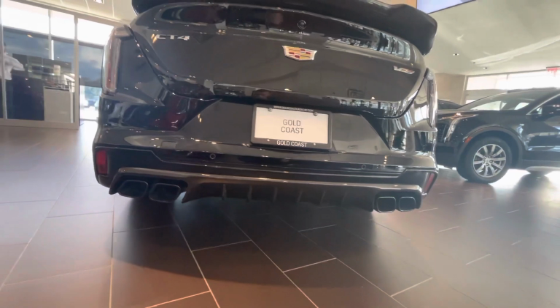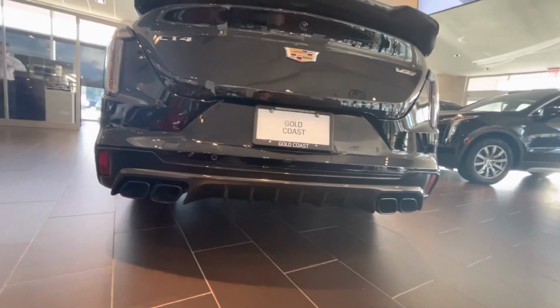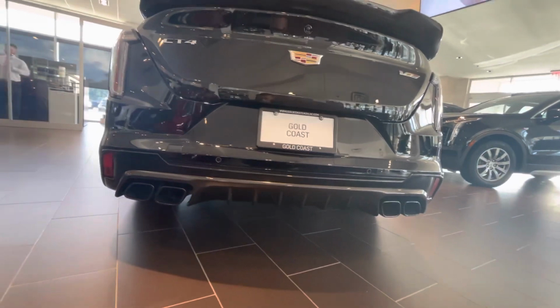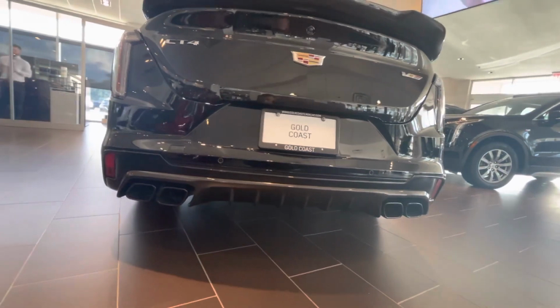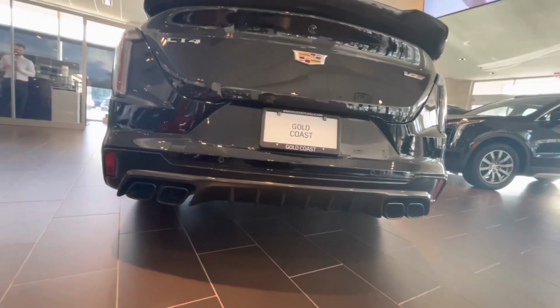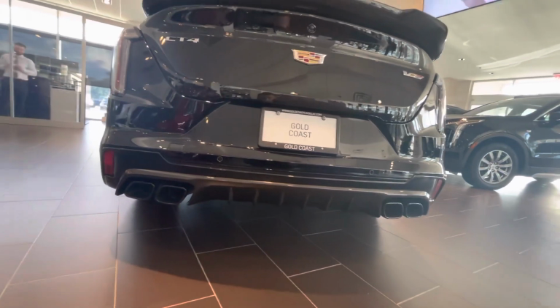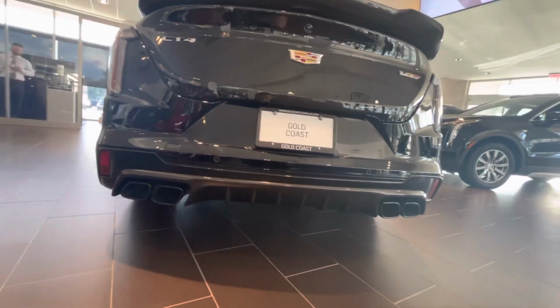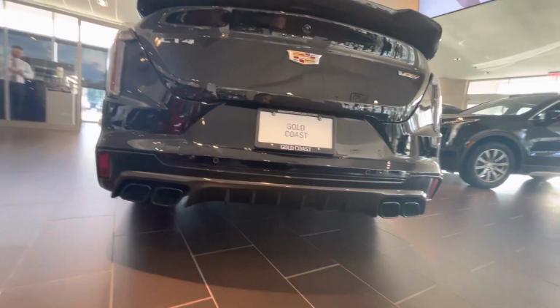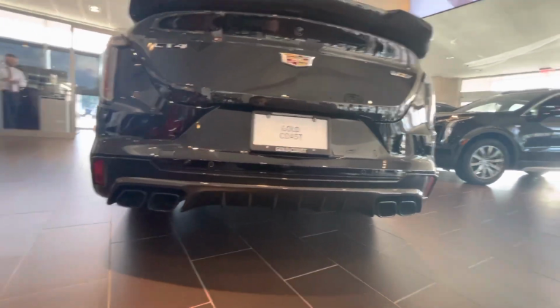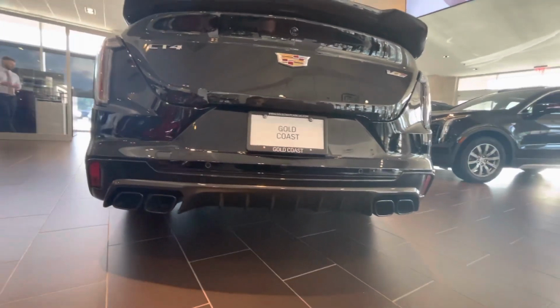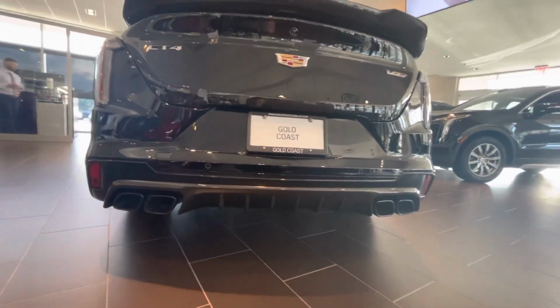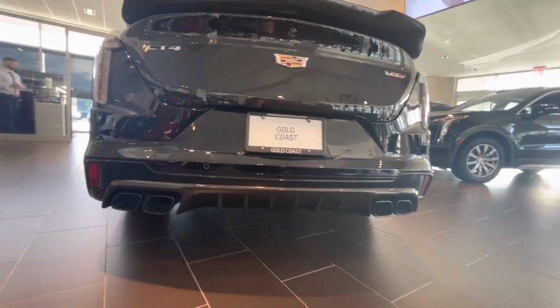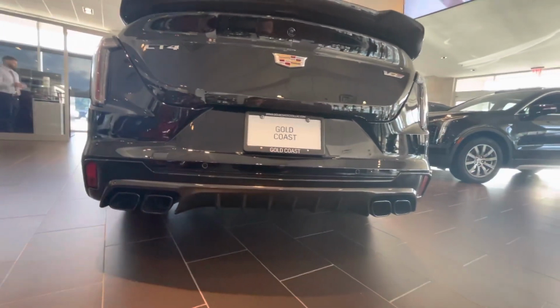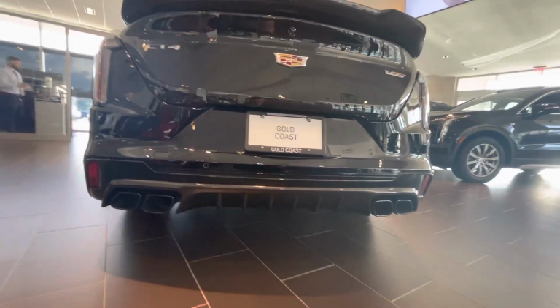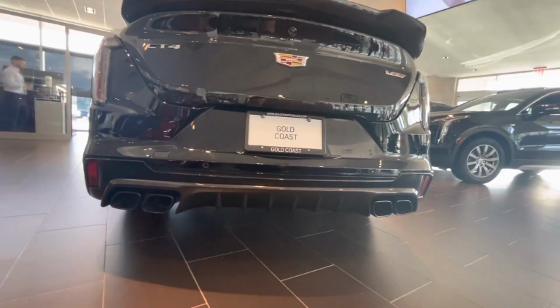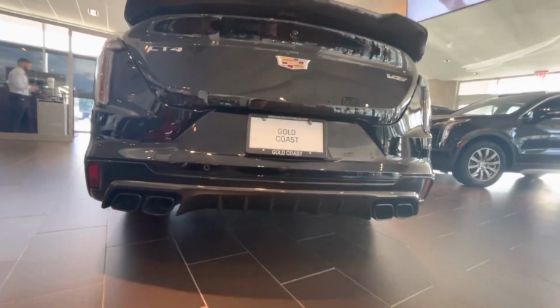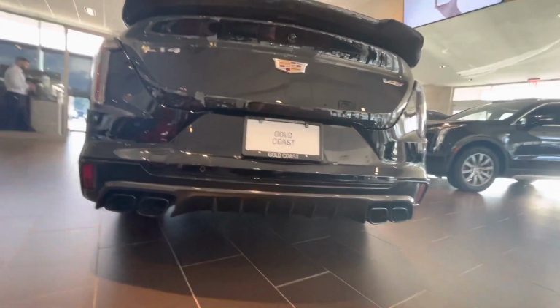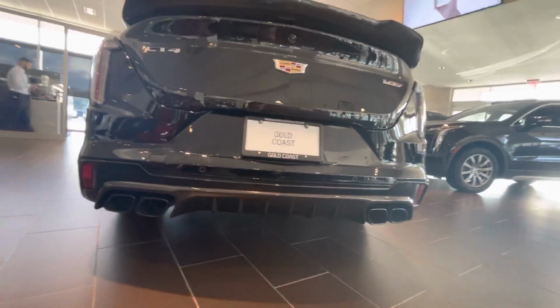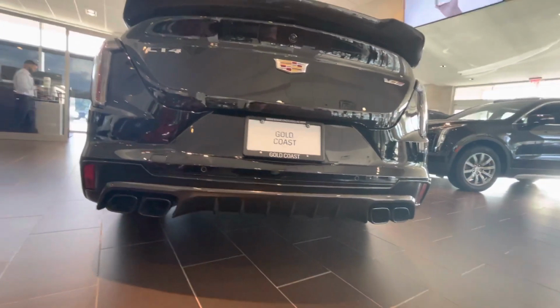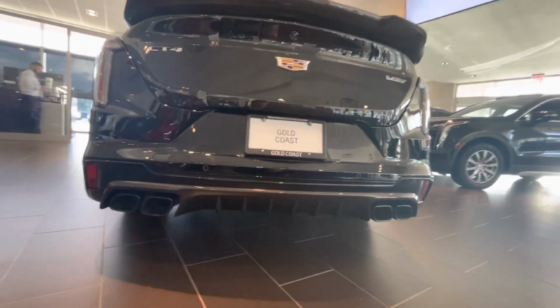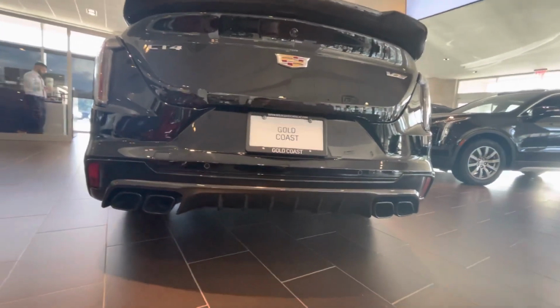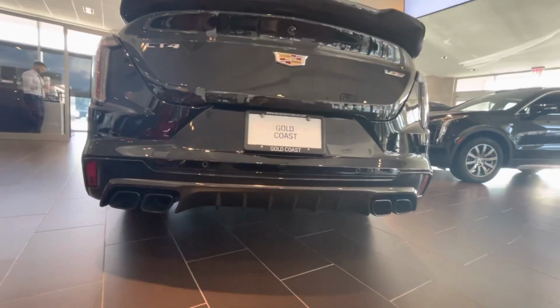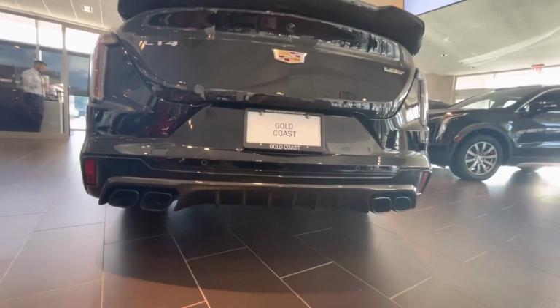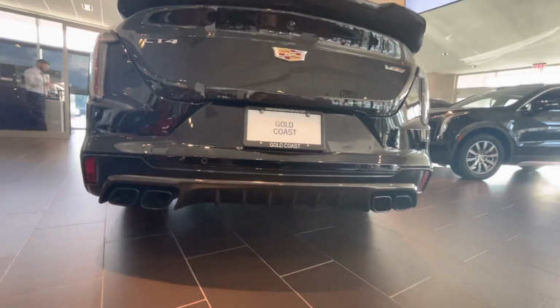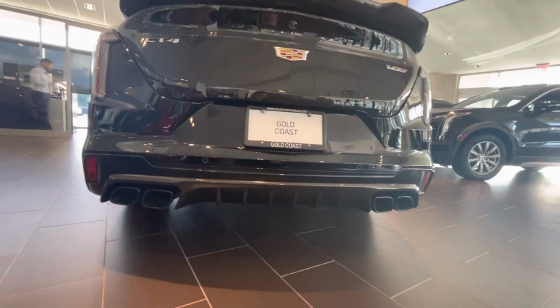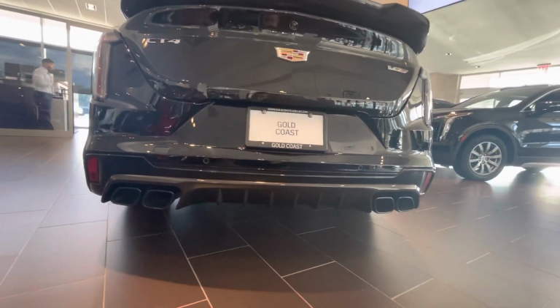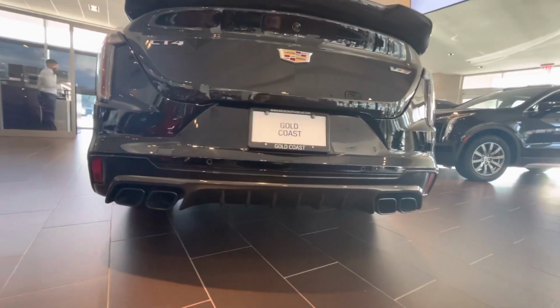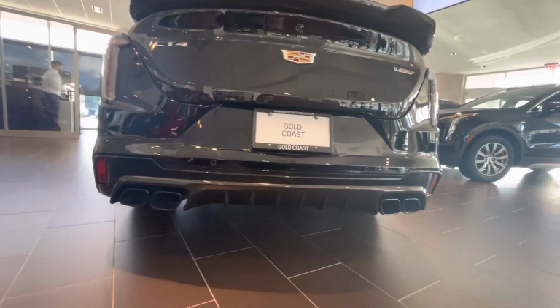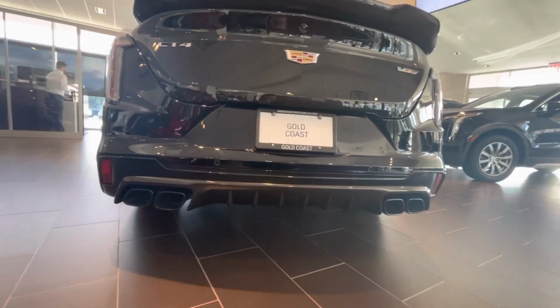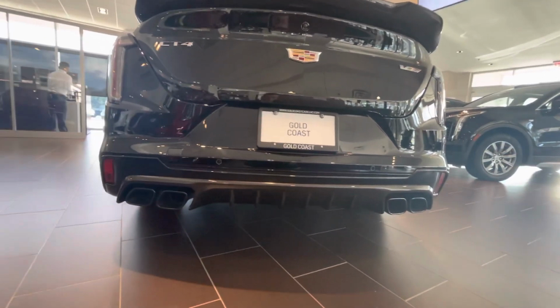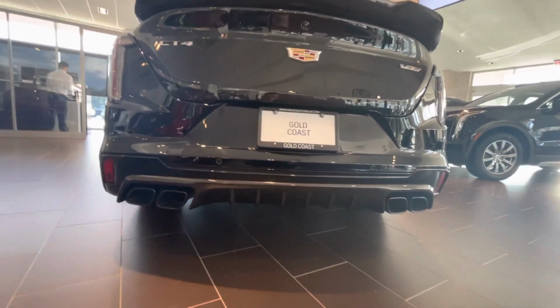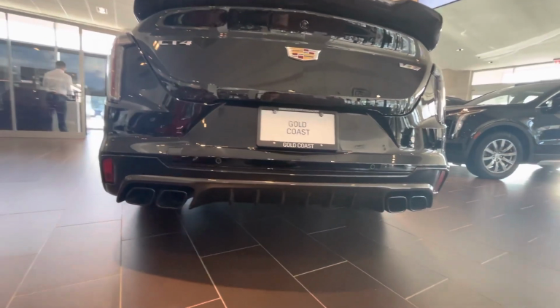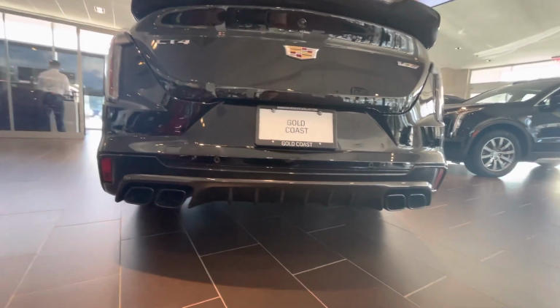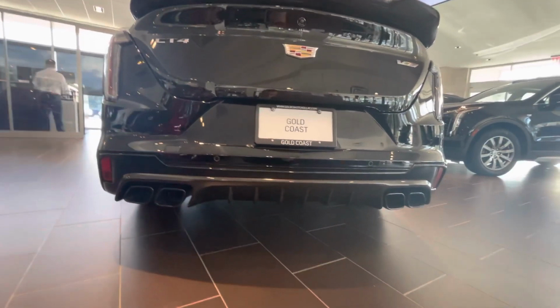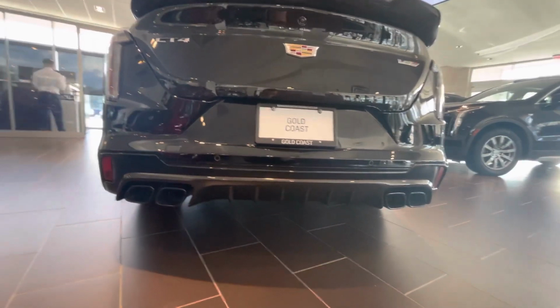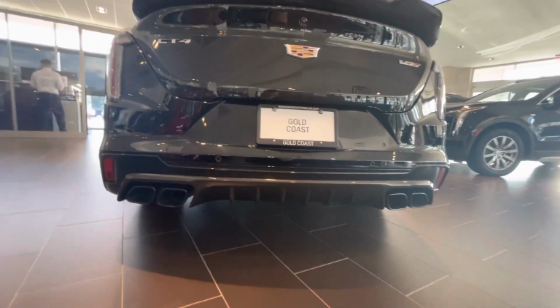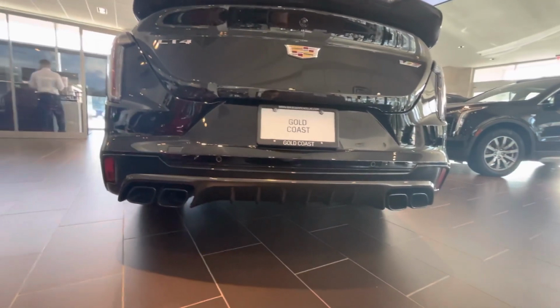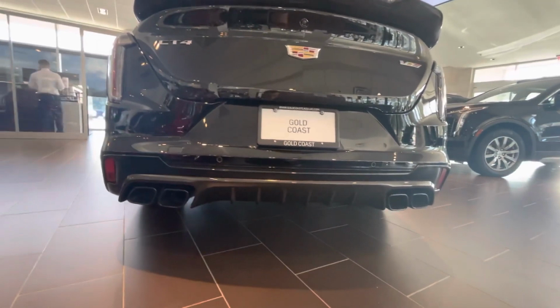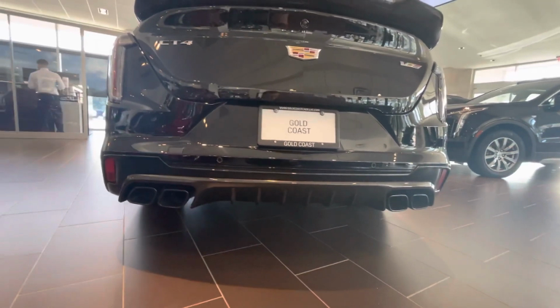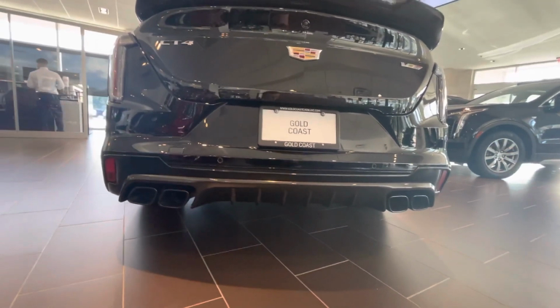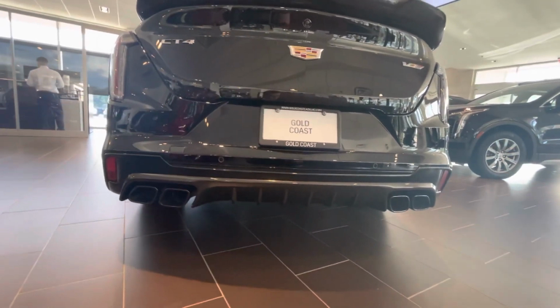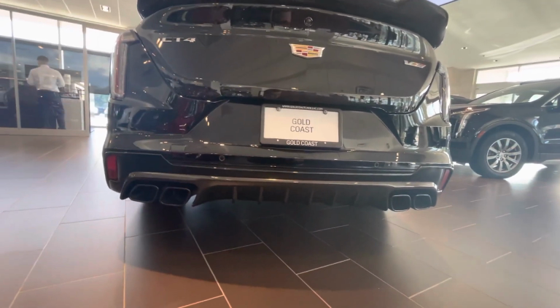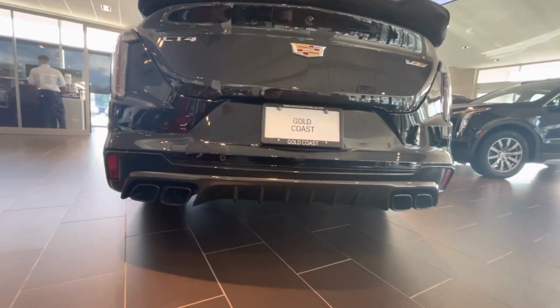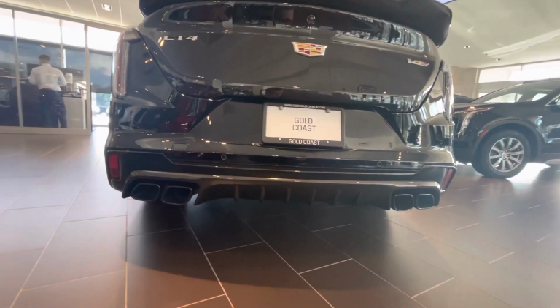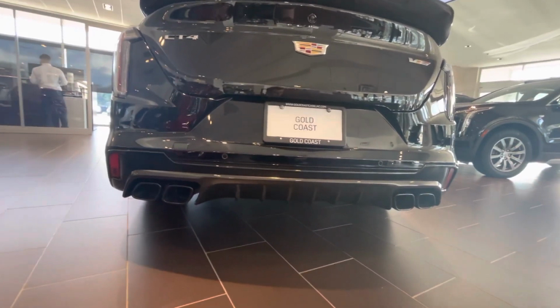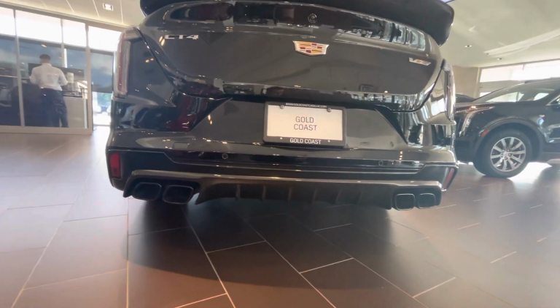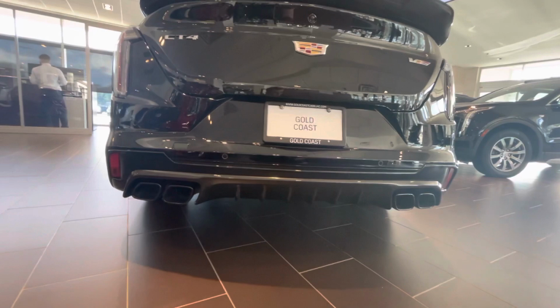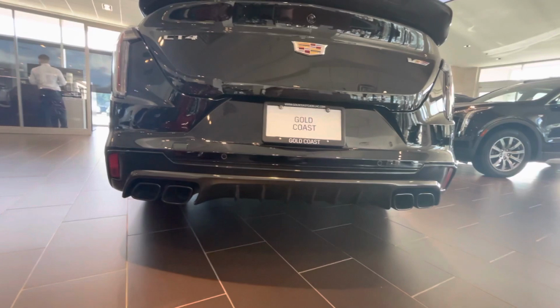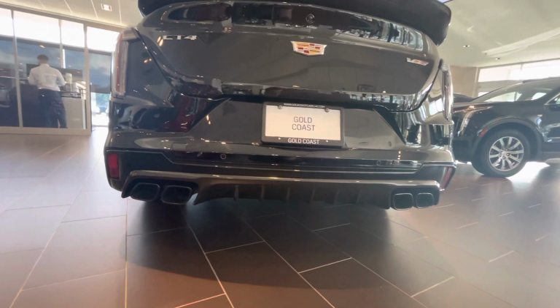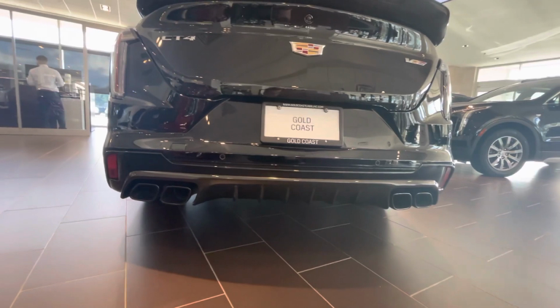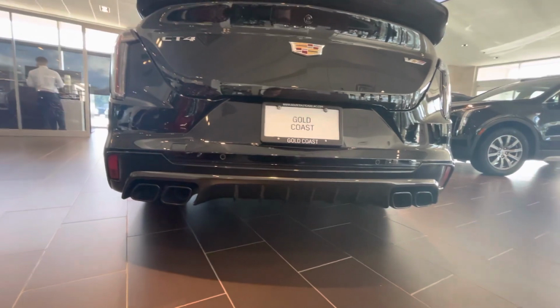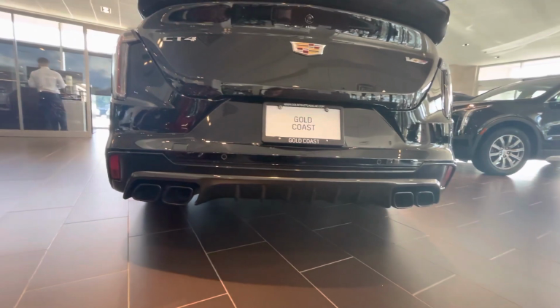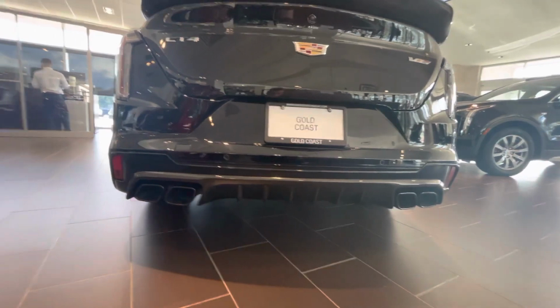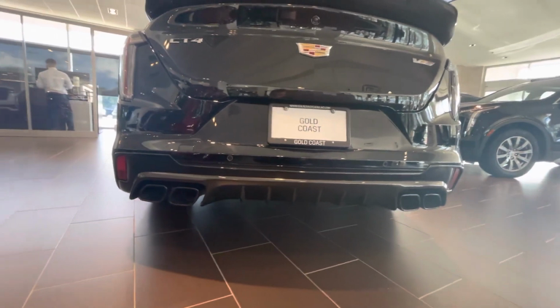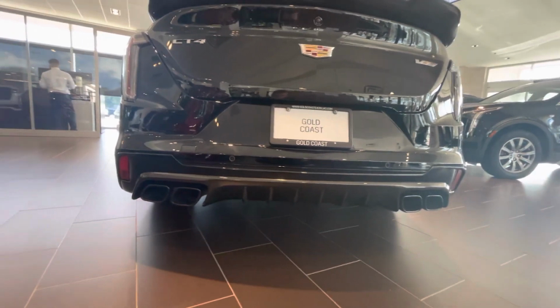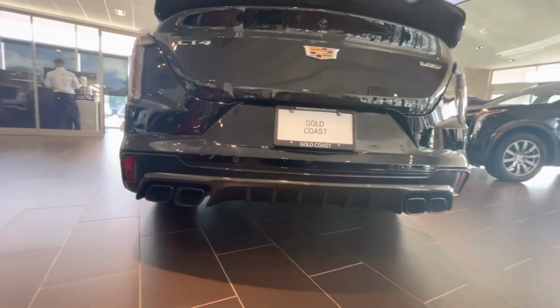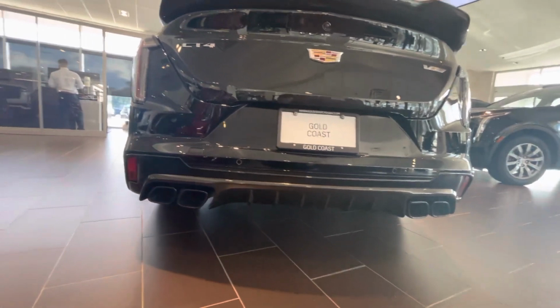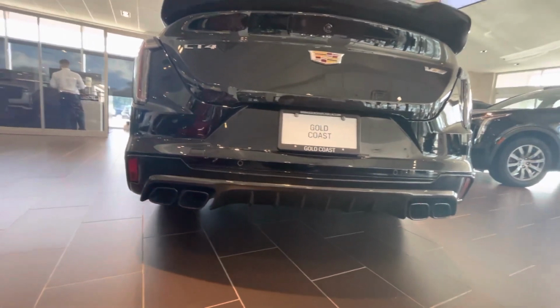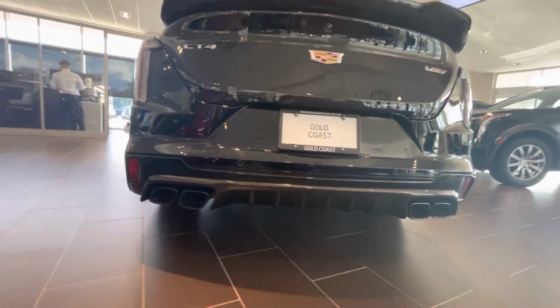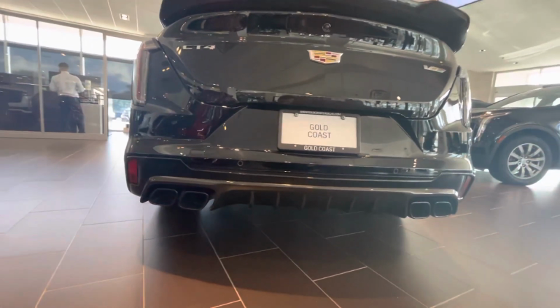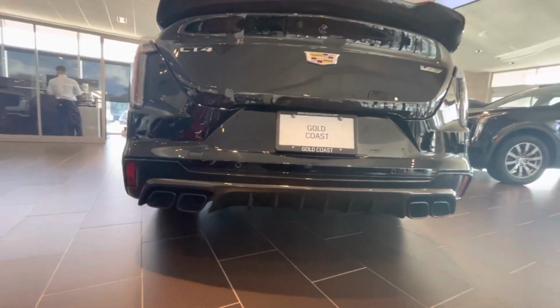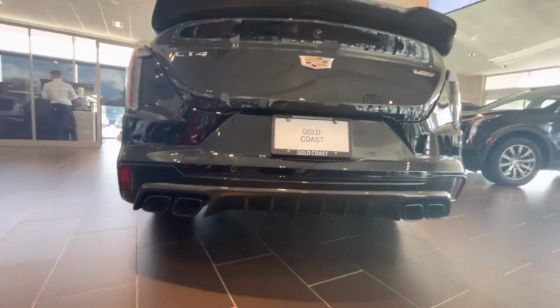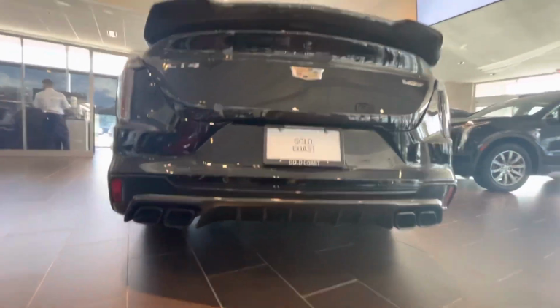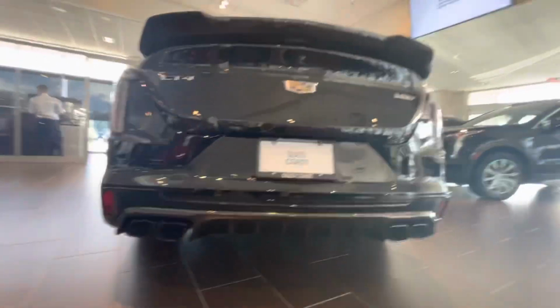This is an active exhaust, so it can have a stealth mode or loud, depending on how you're feeling in the moment.